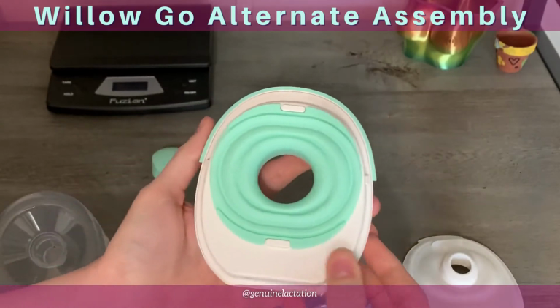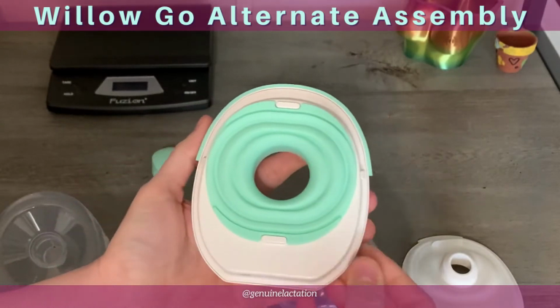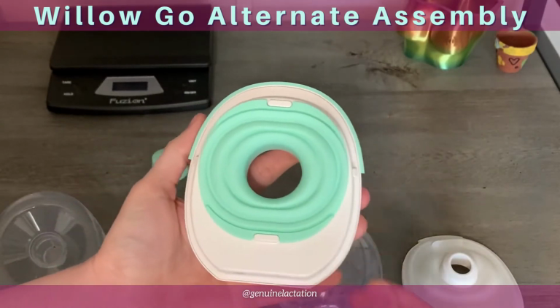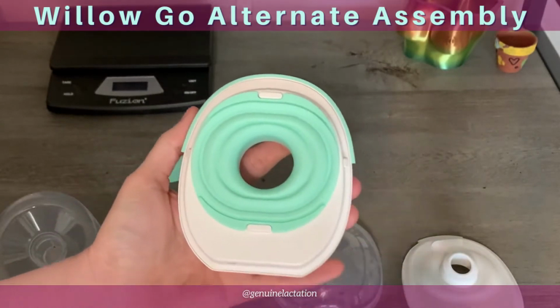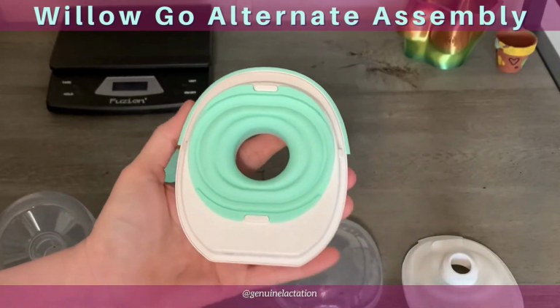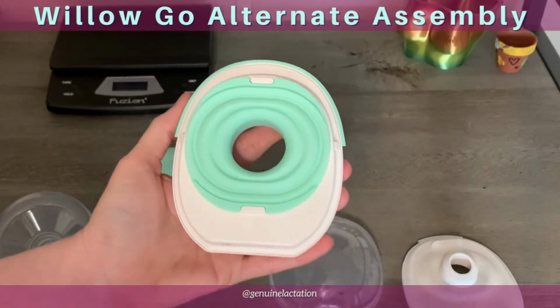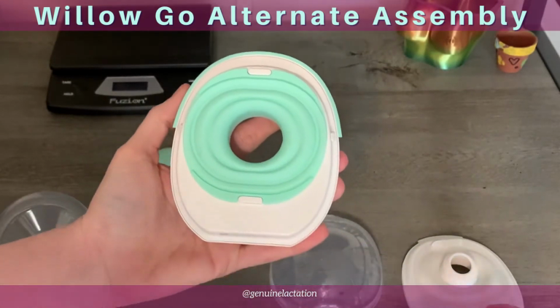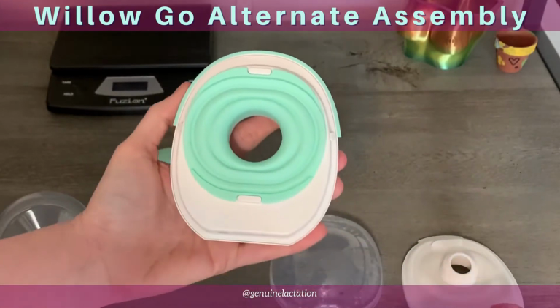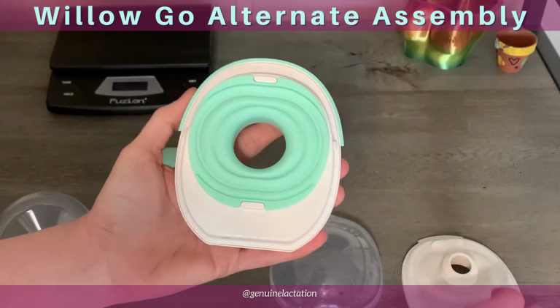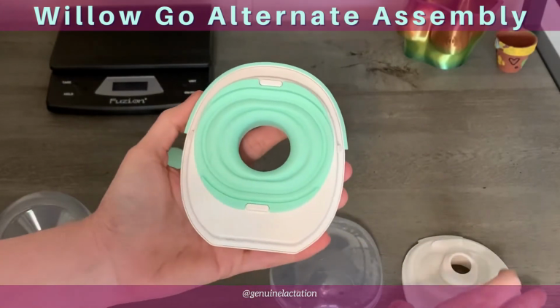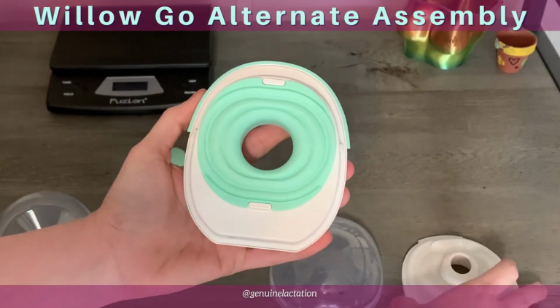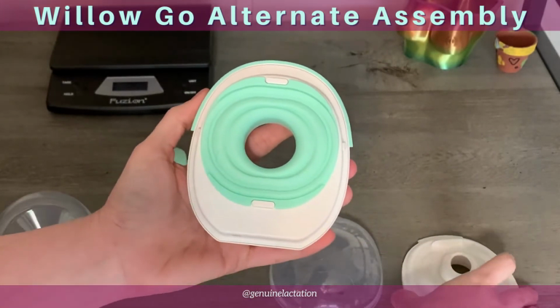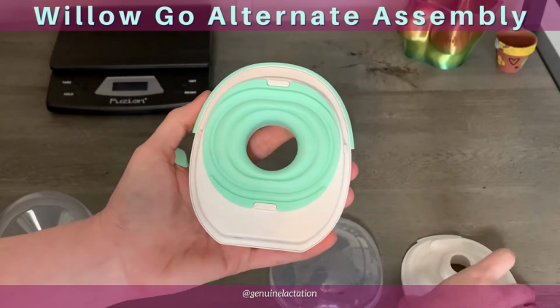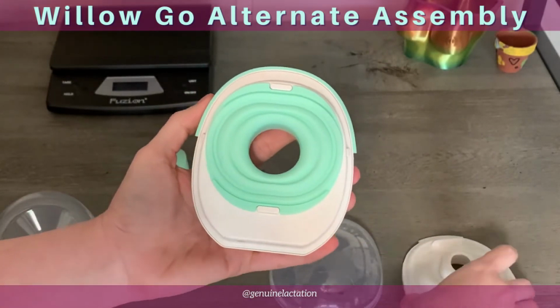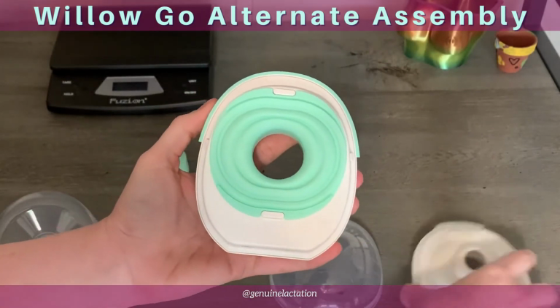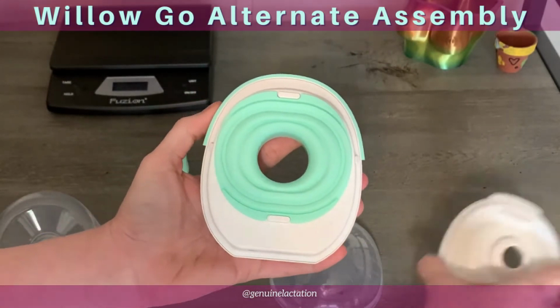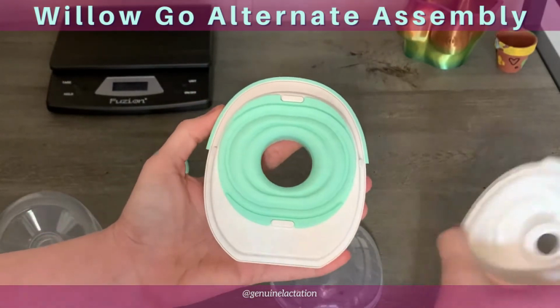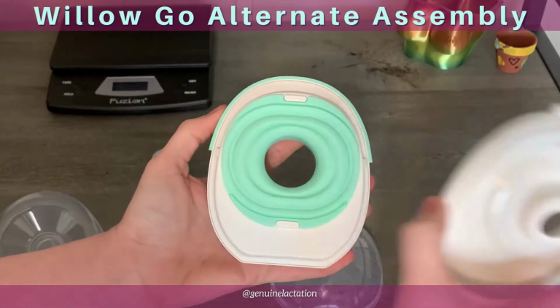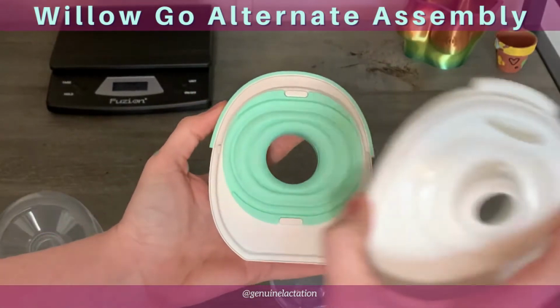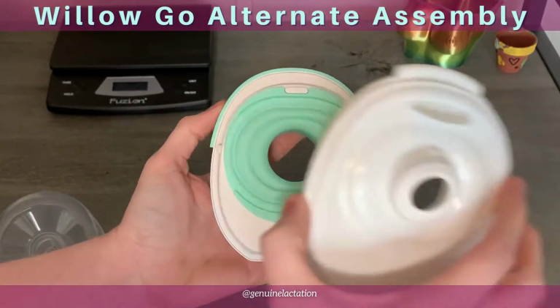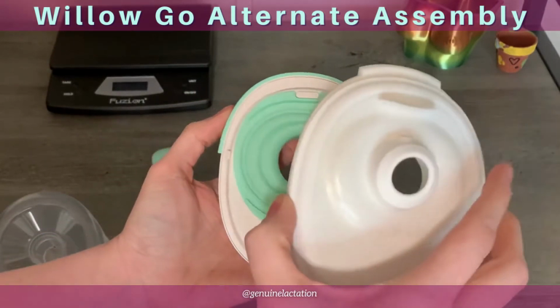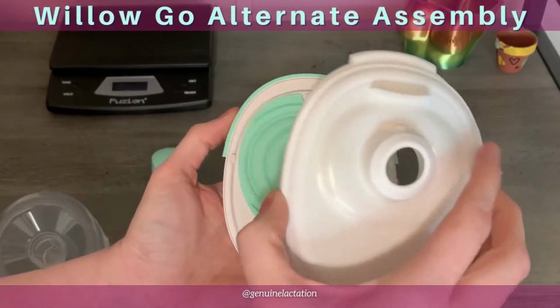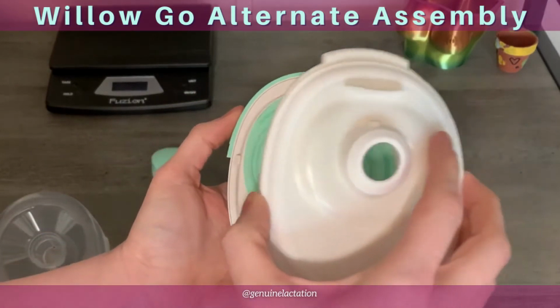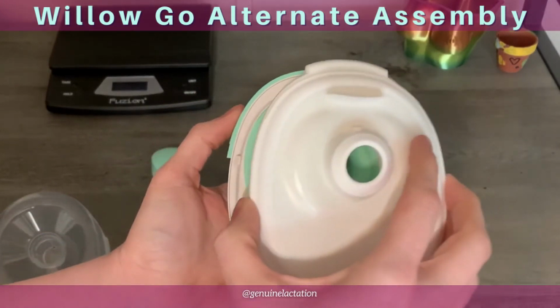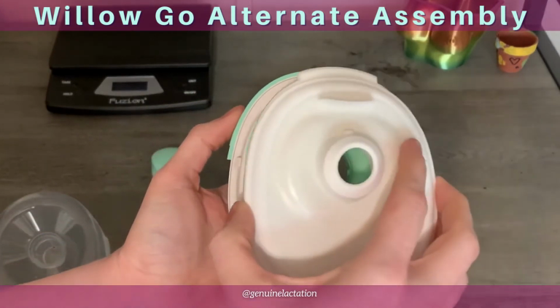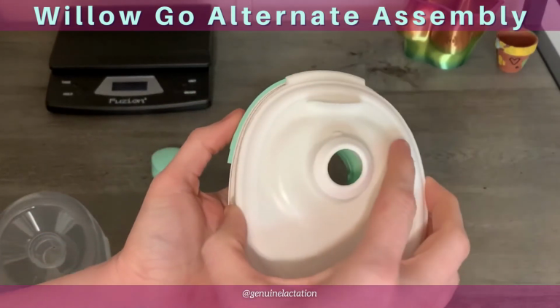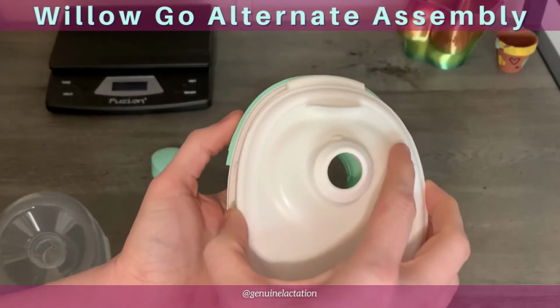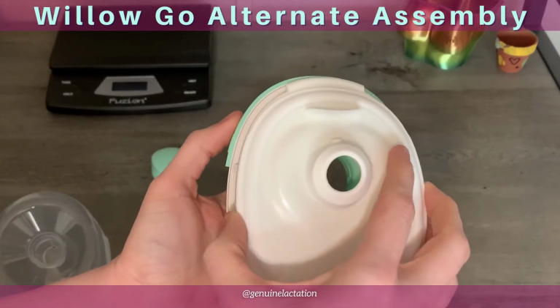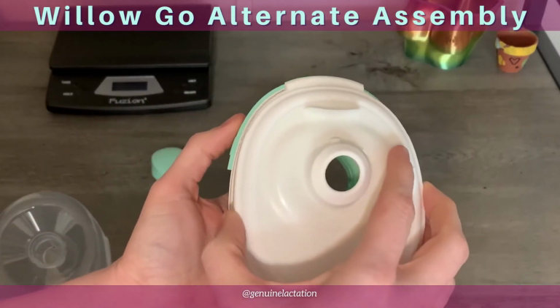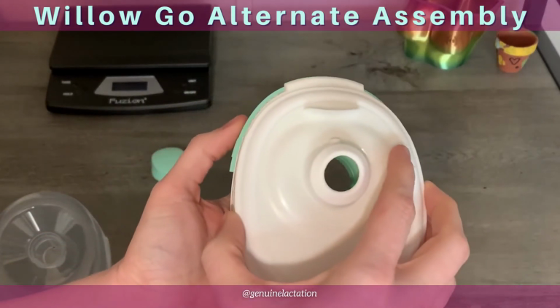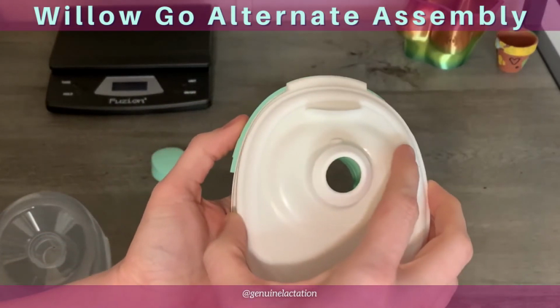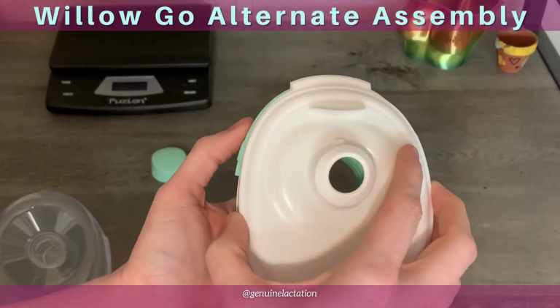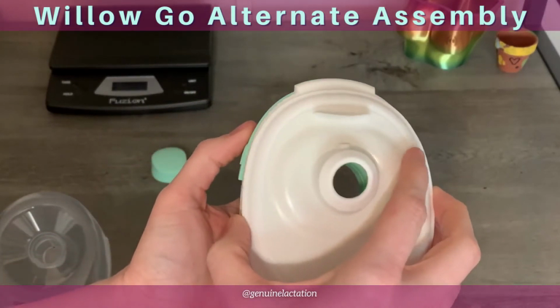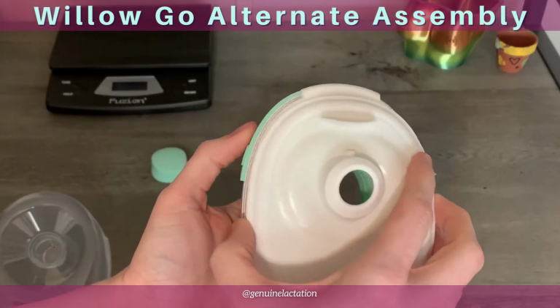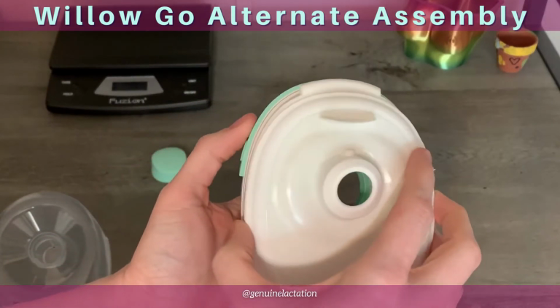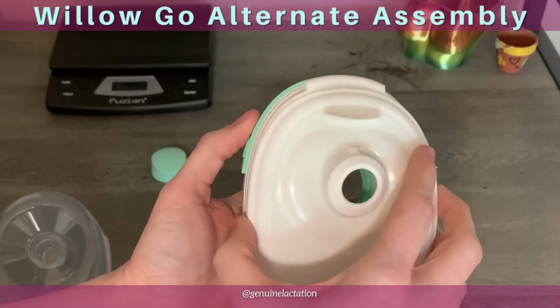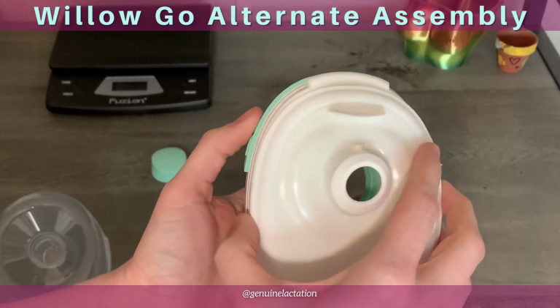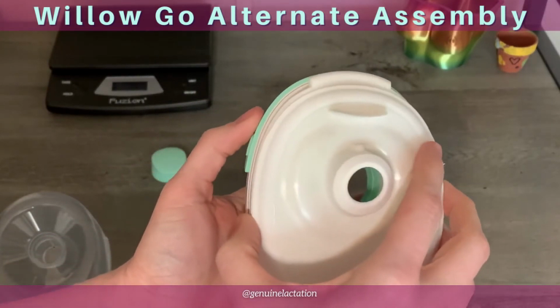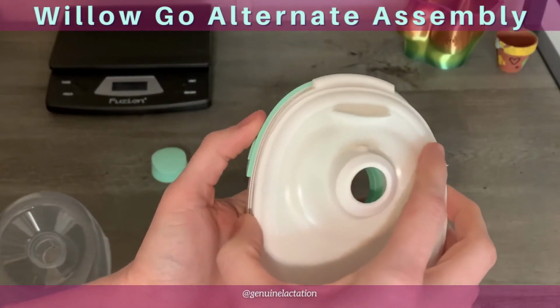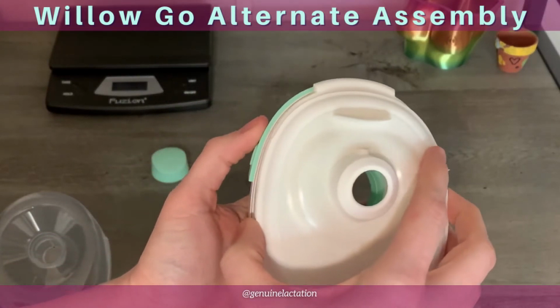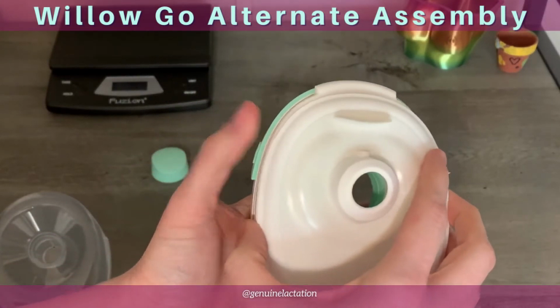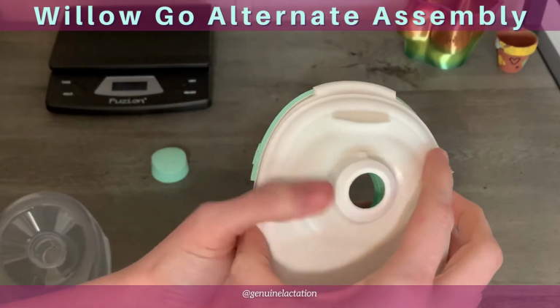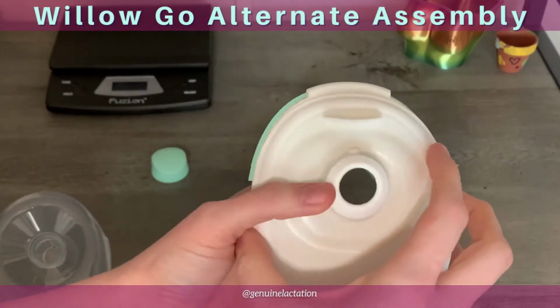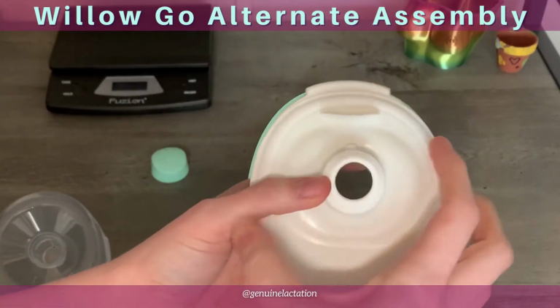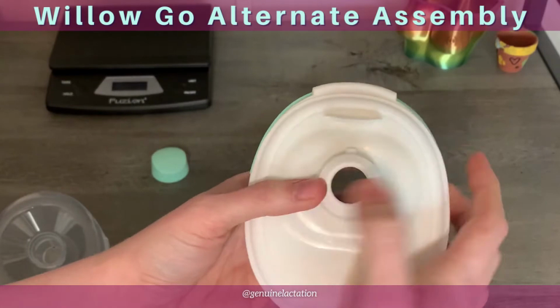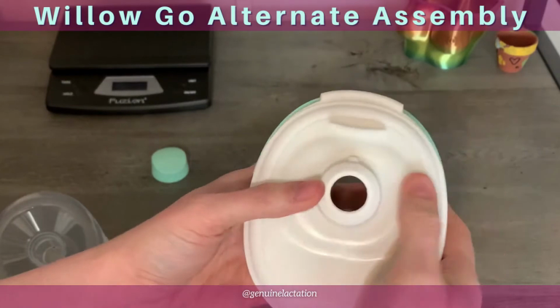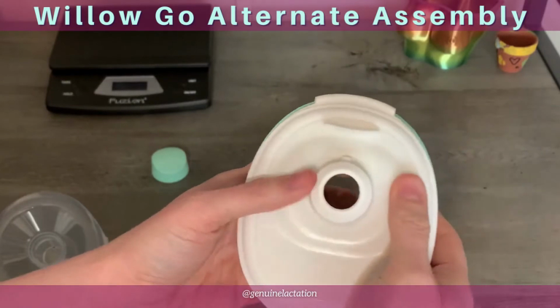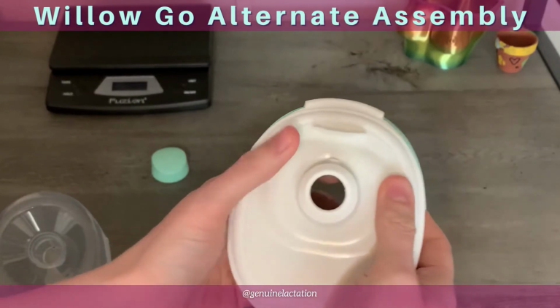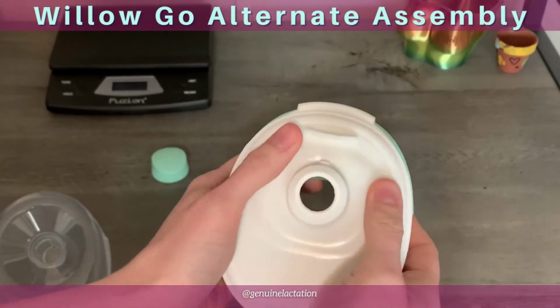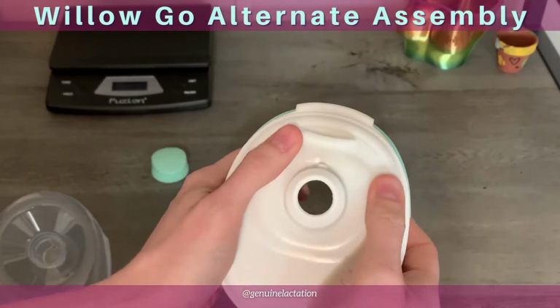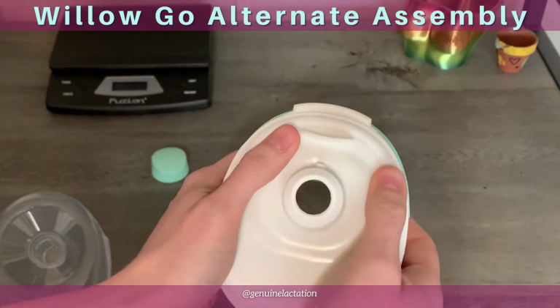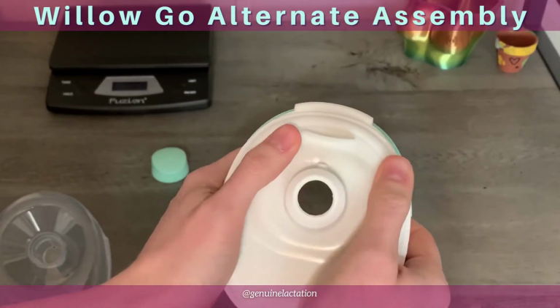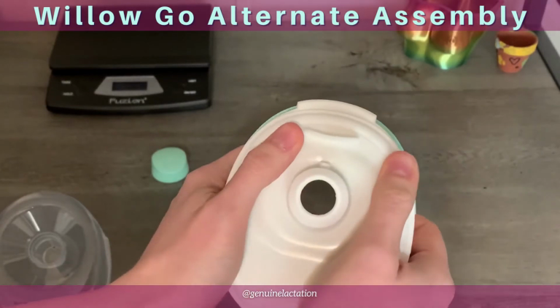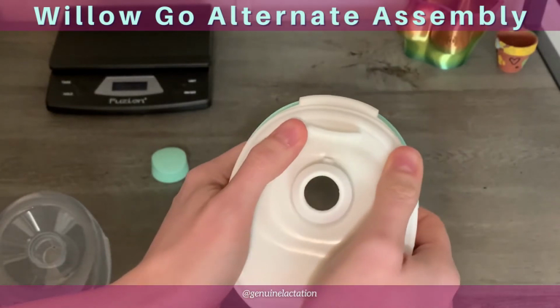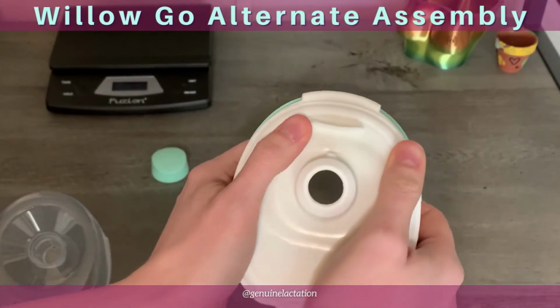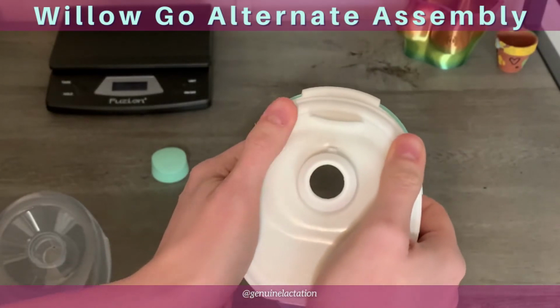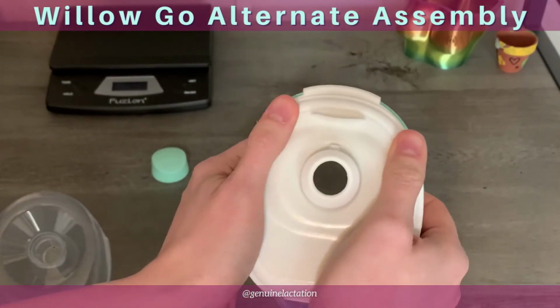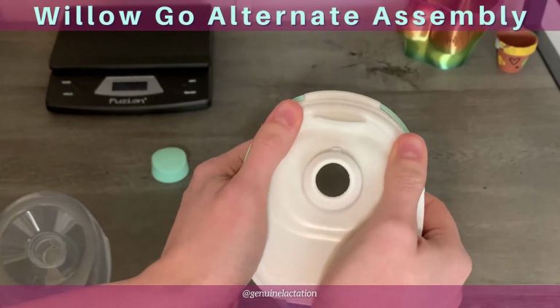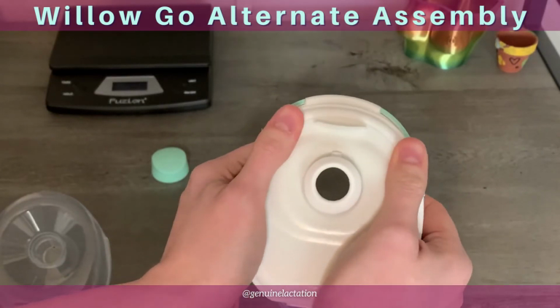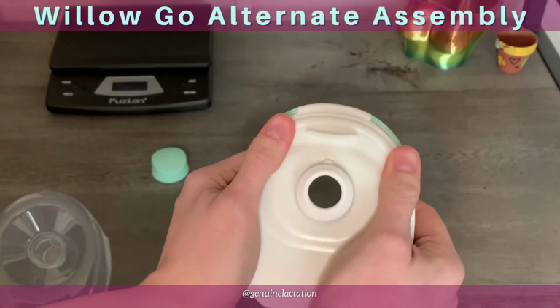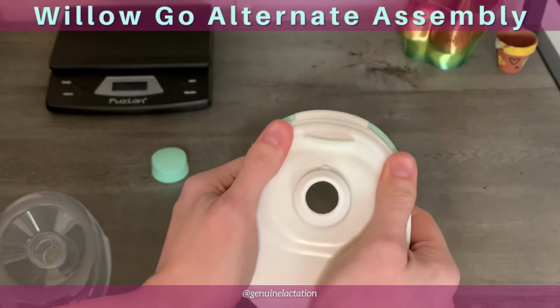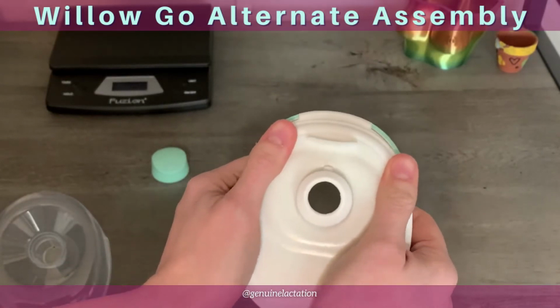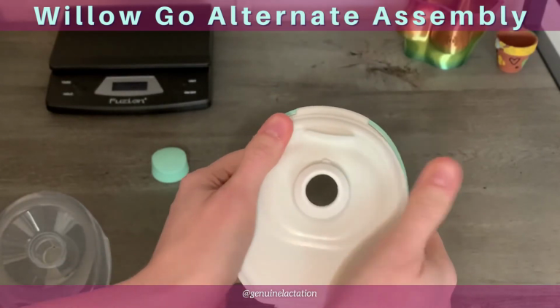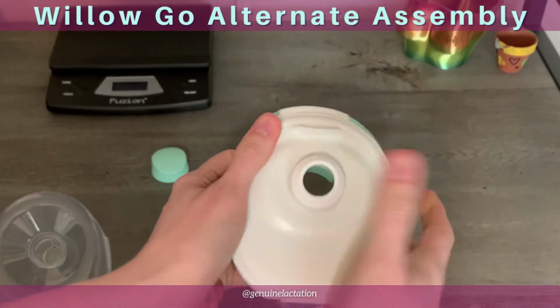Then you're going to place your container back on, pressing it flat to connect both sides at the same time.